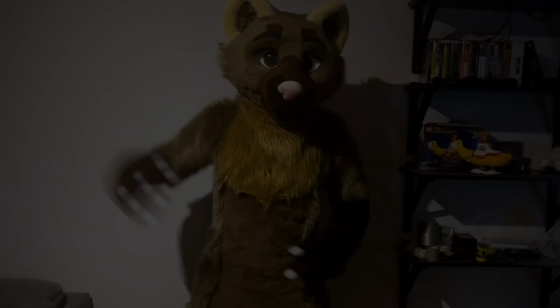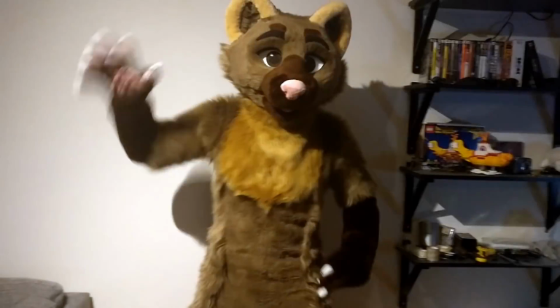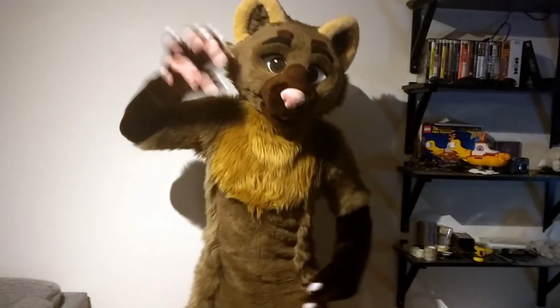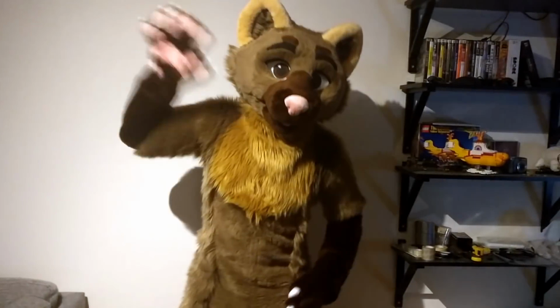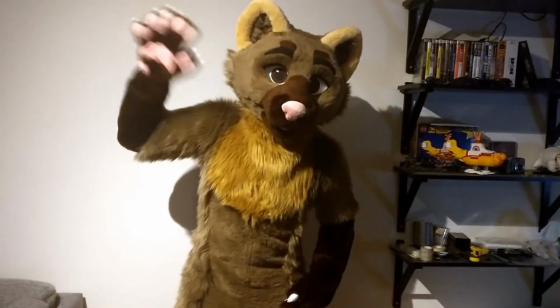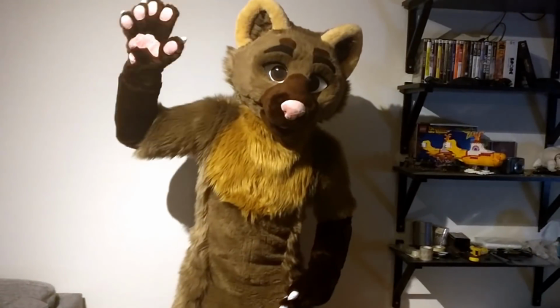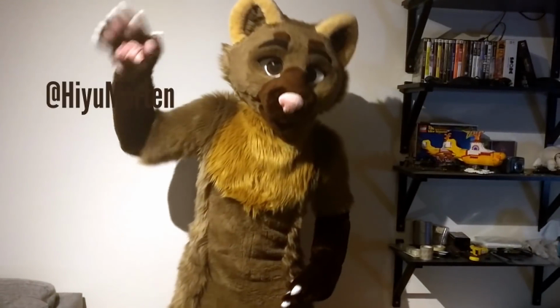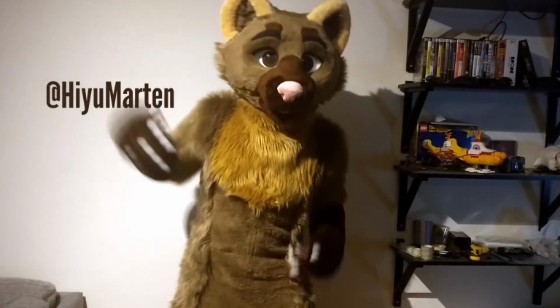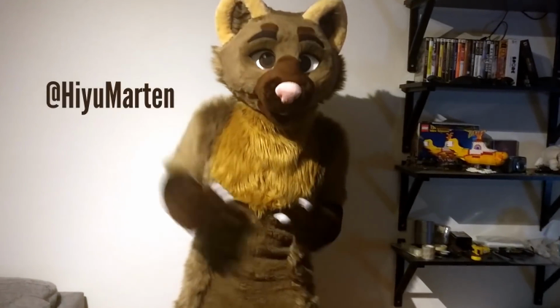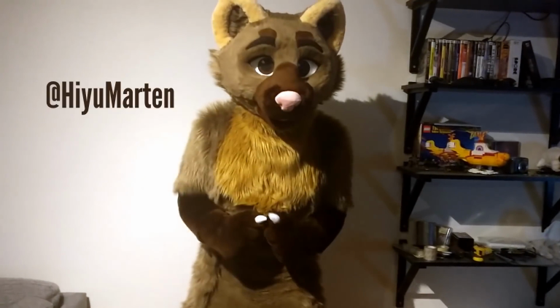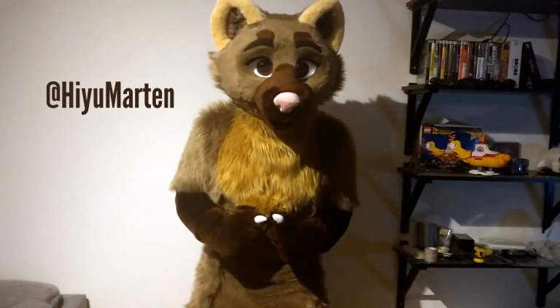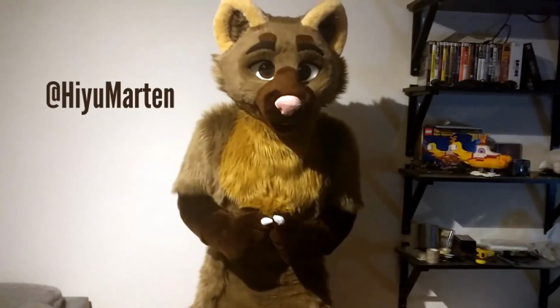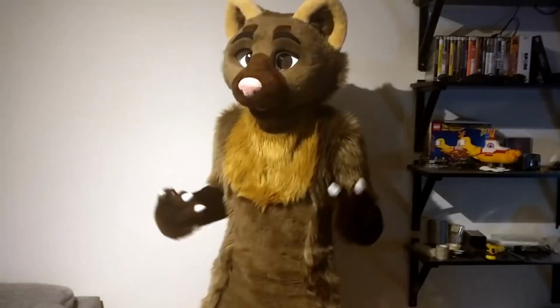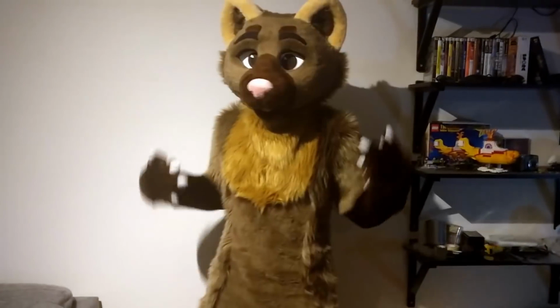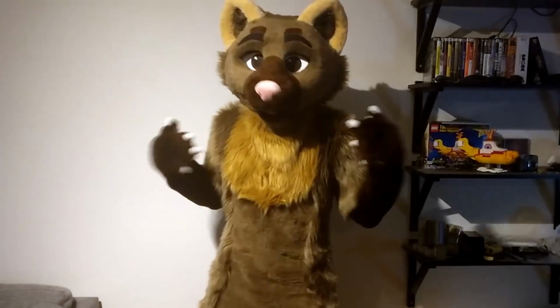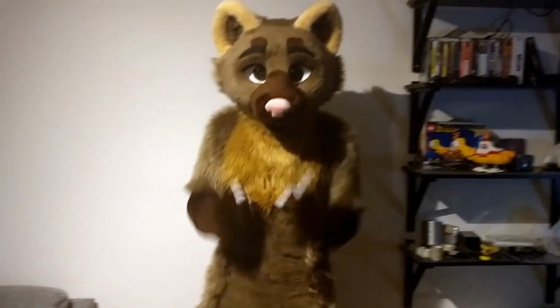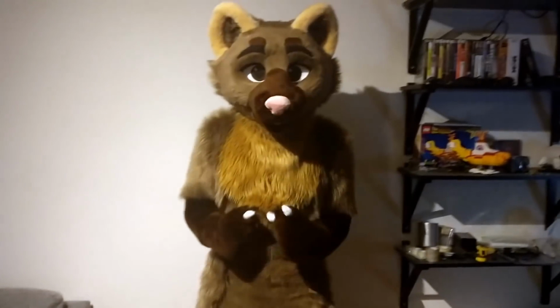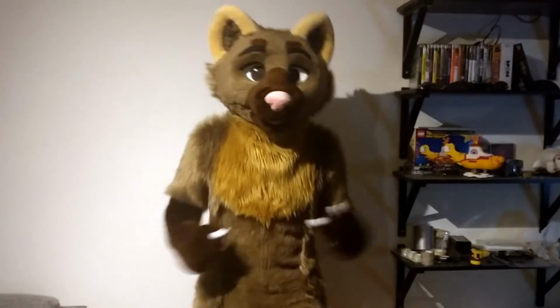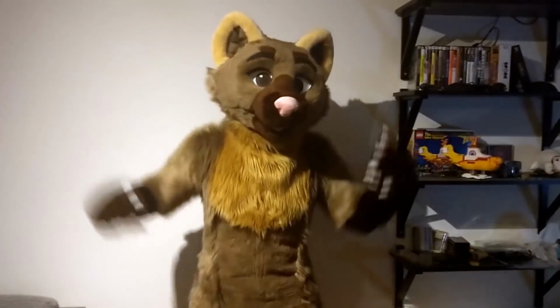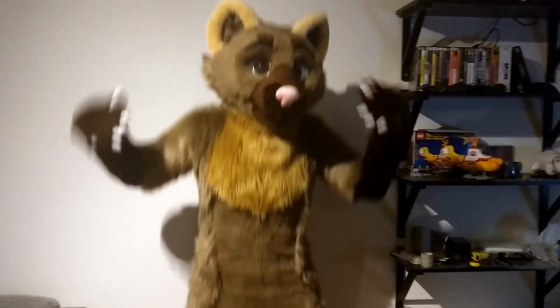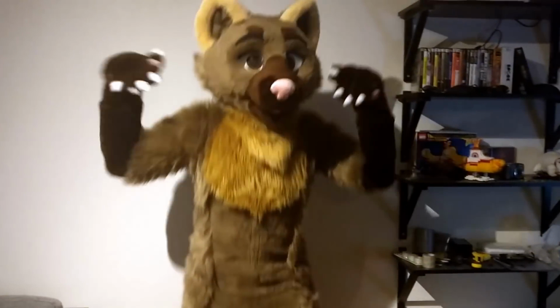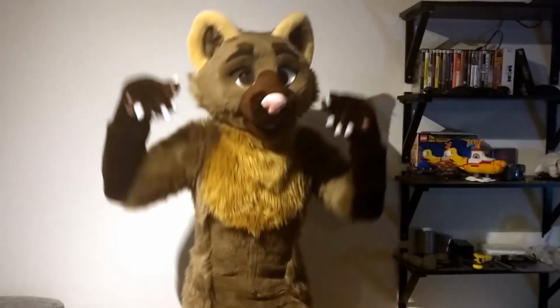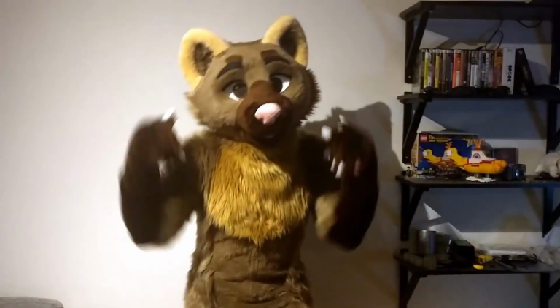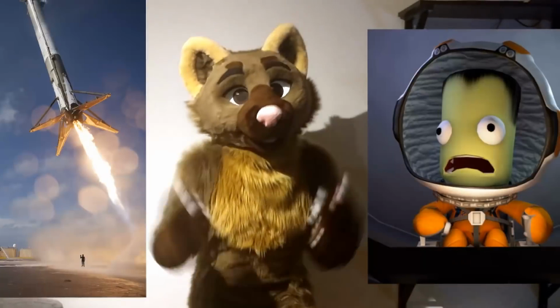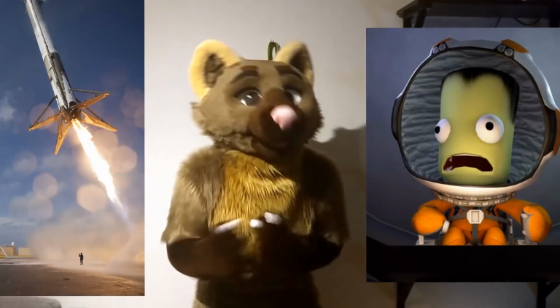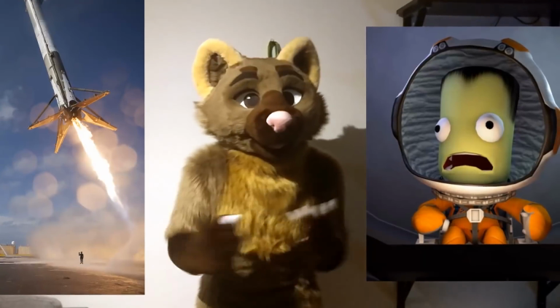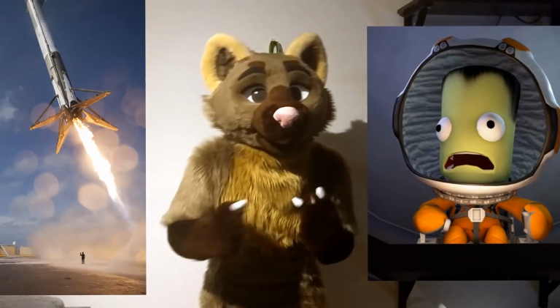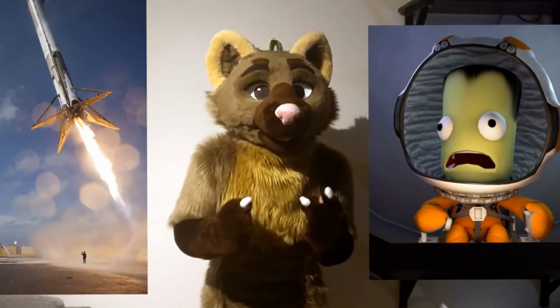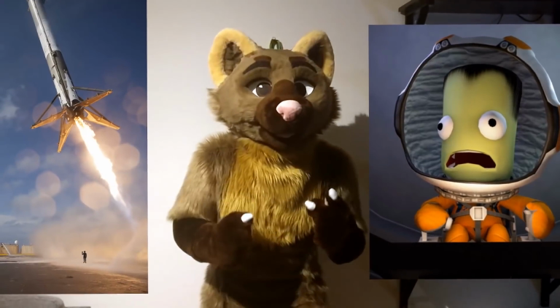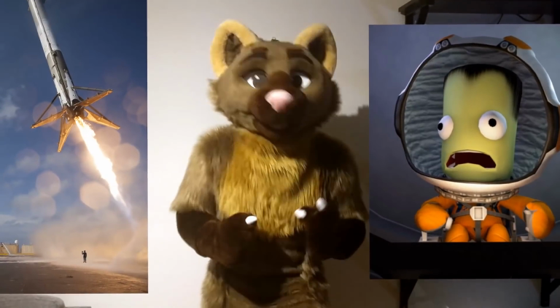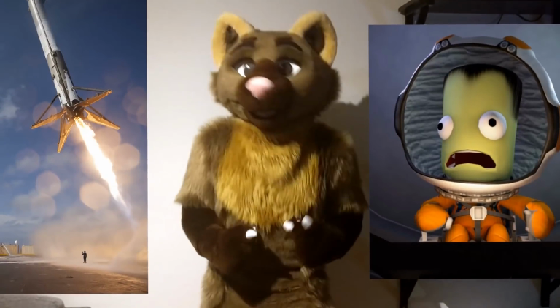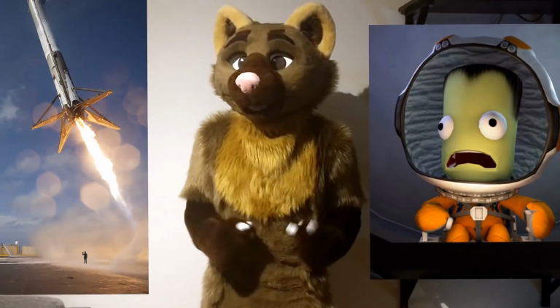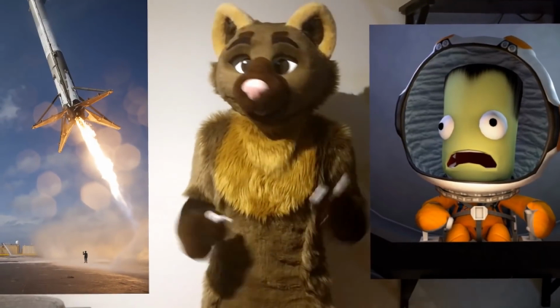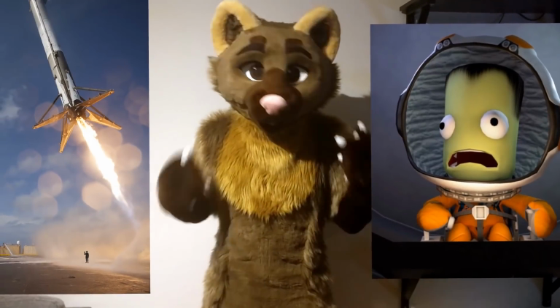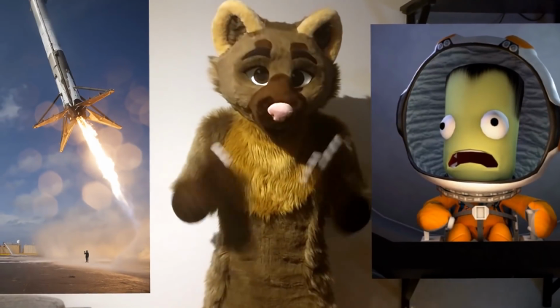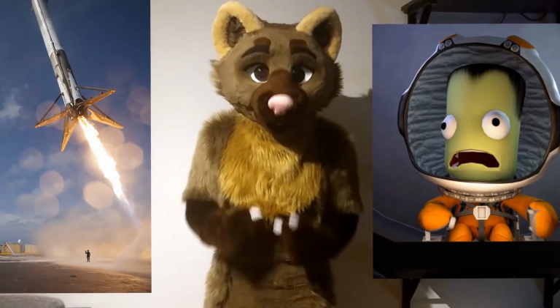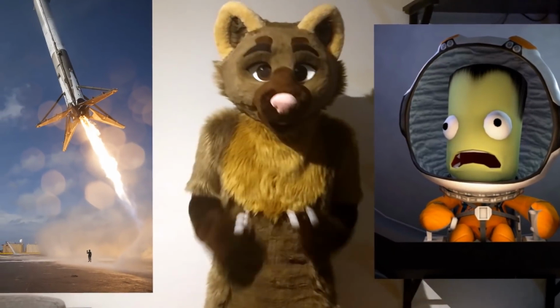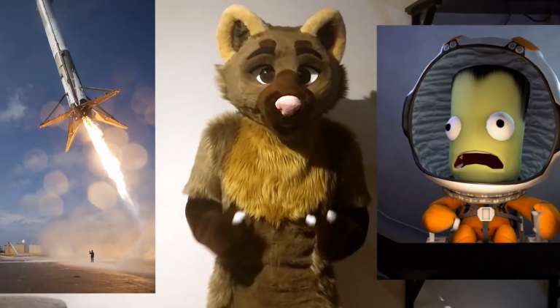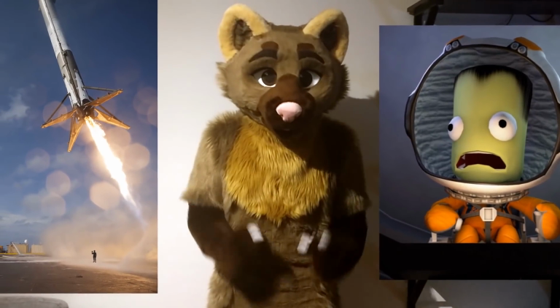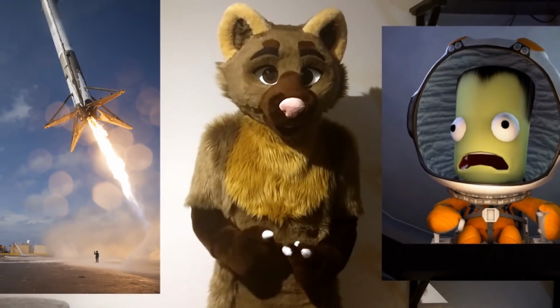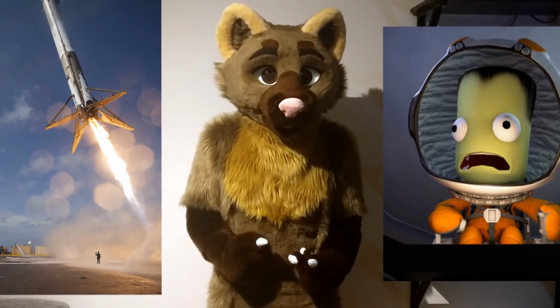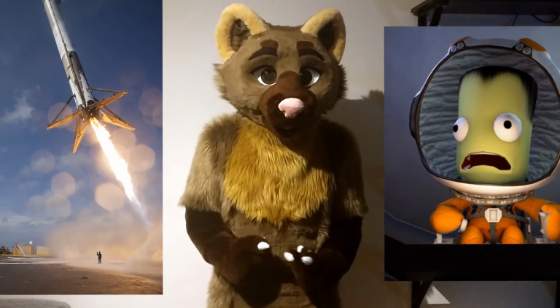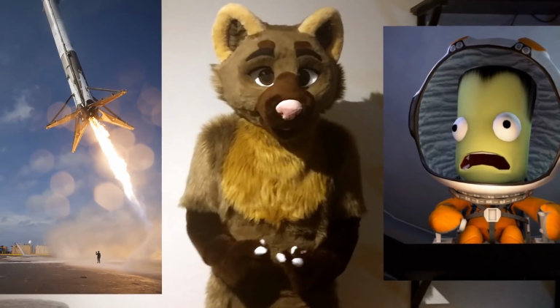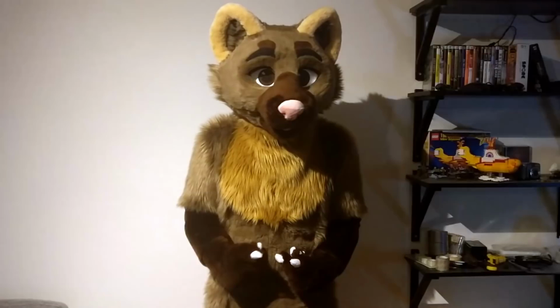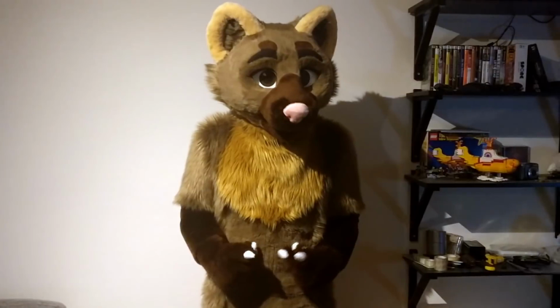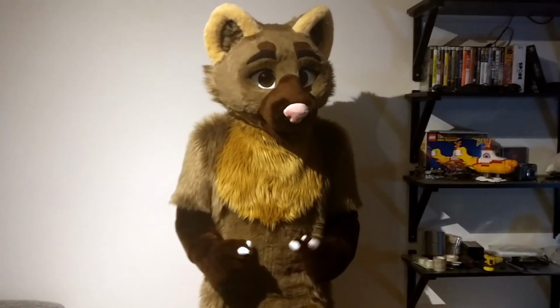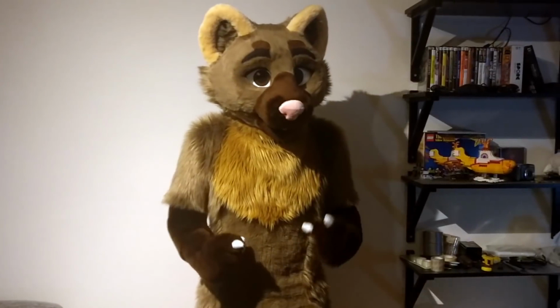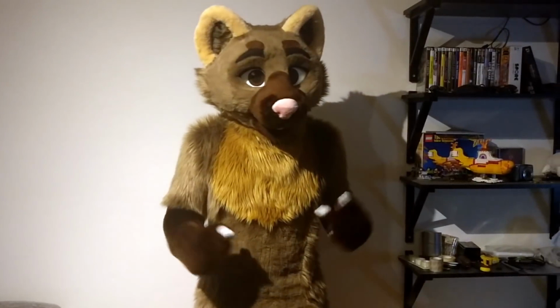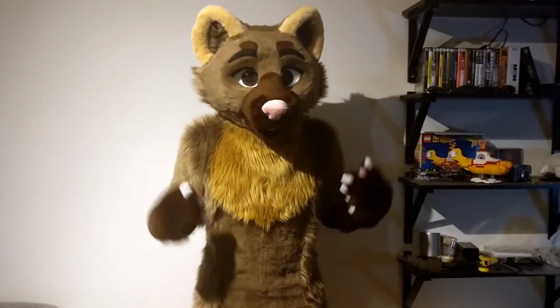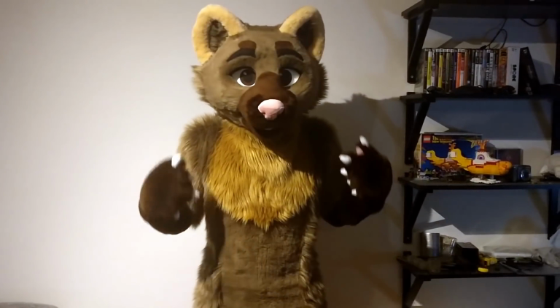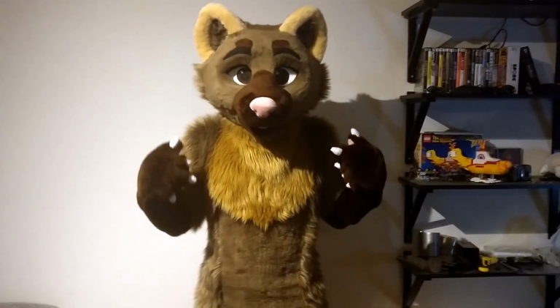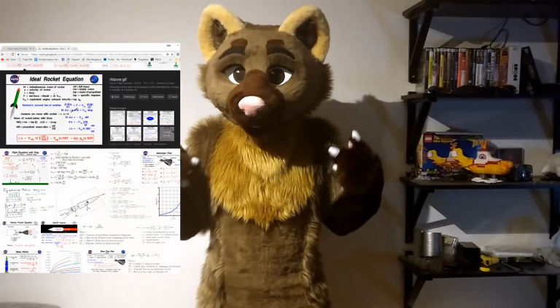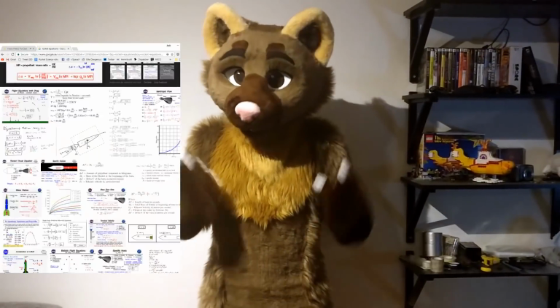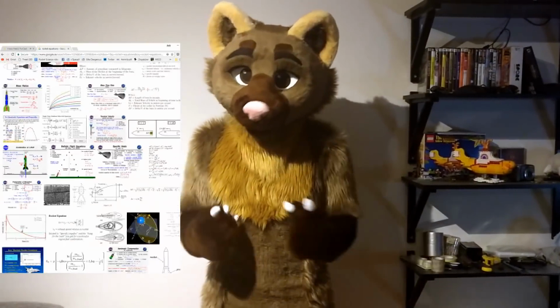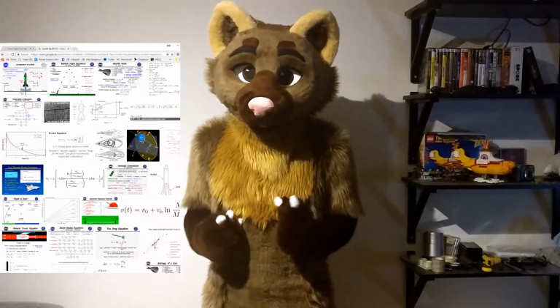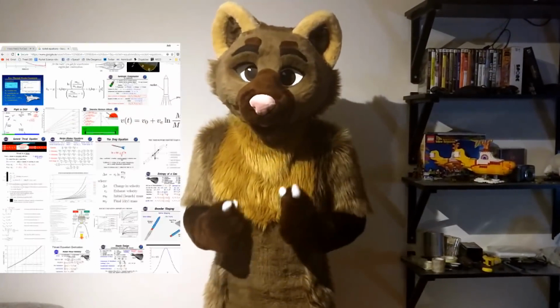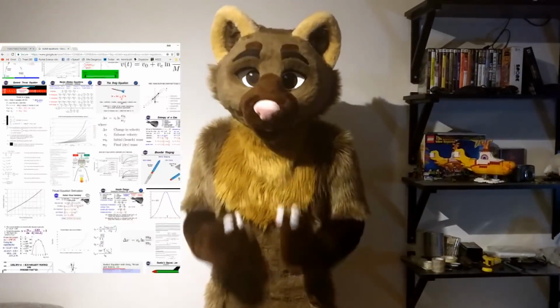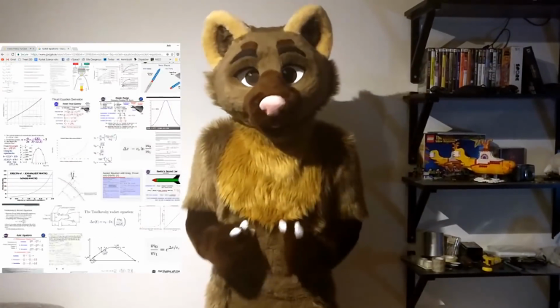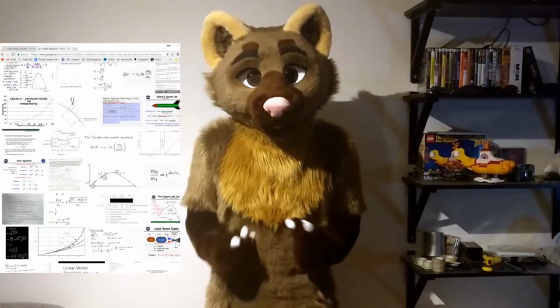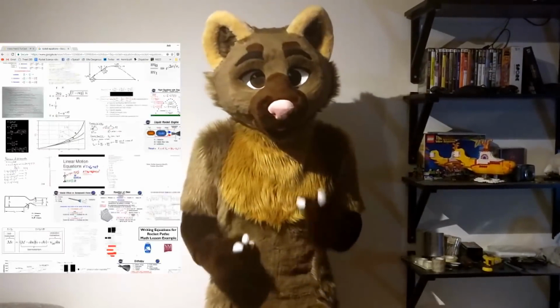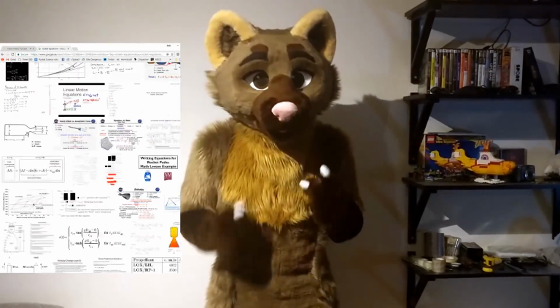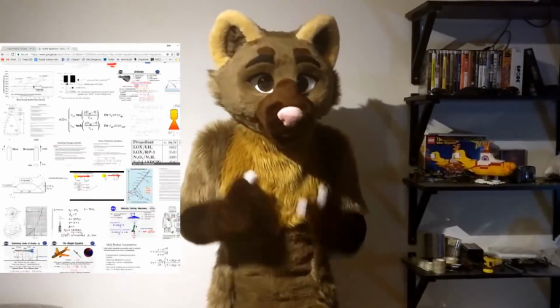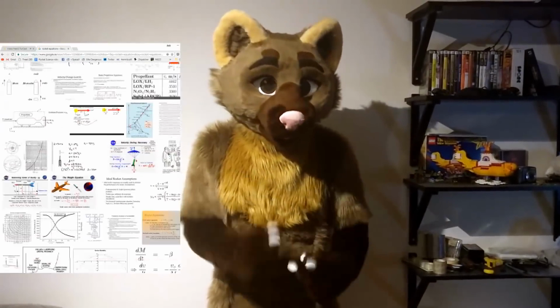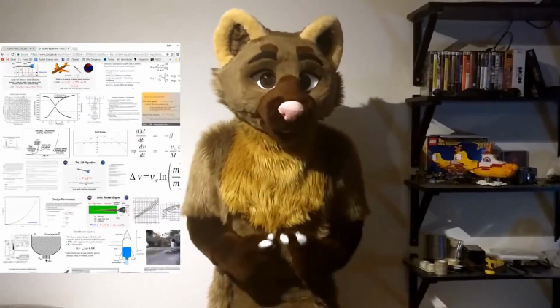Hi, IU here. Today I want to talk about rocket science, because I really like rocket science and it's not the hardest thing to explain.